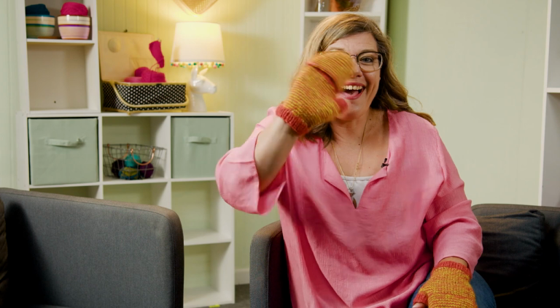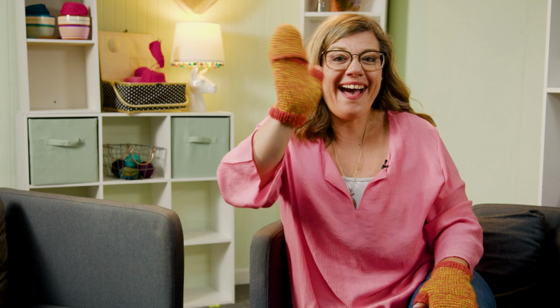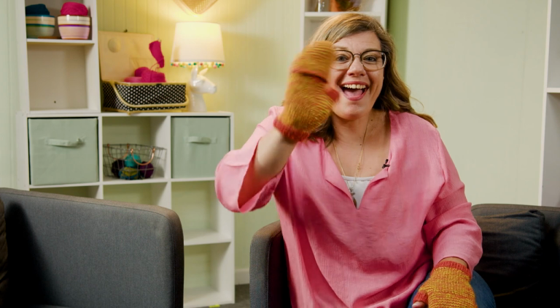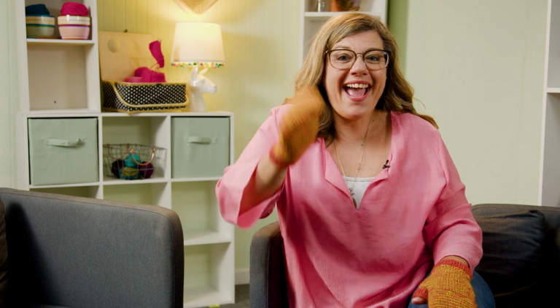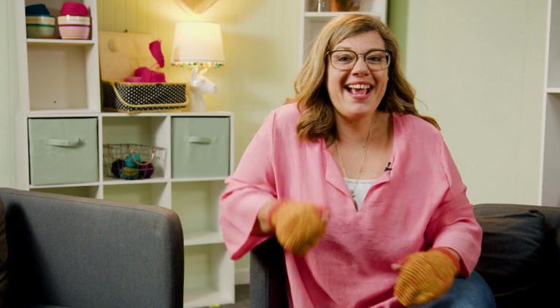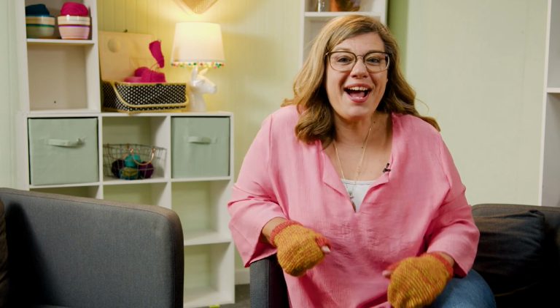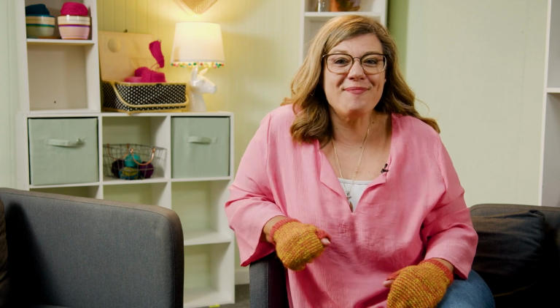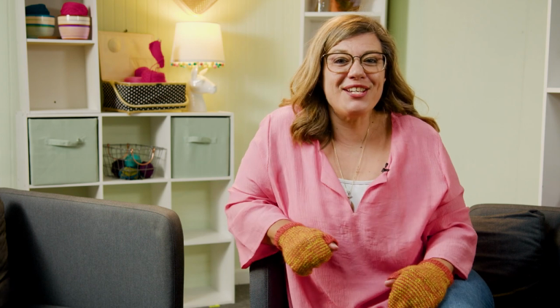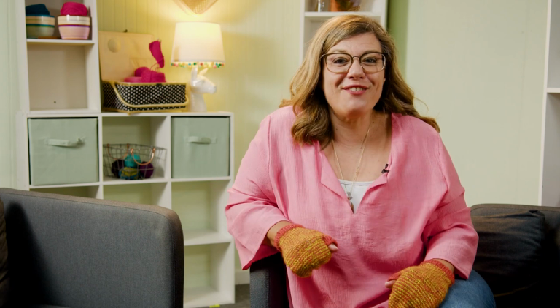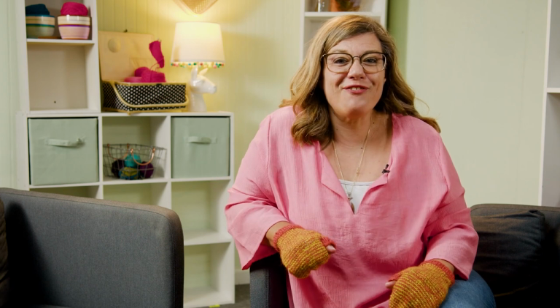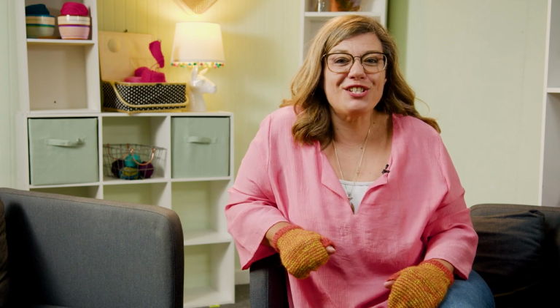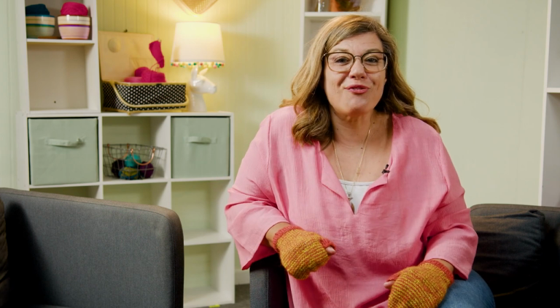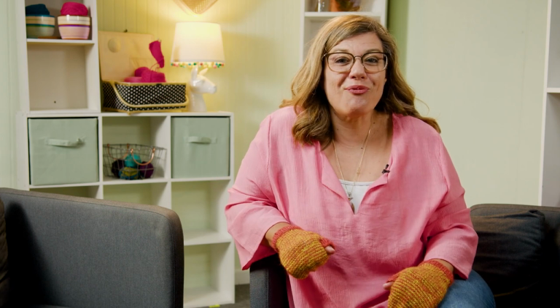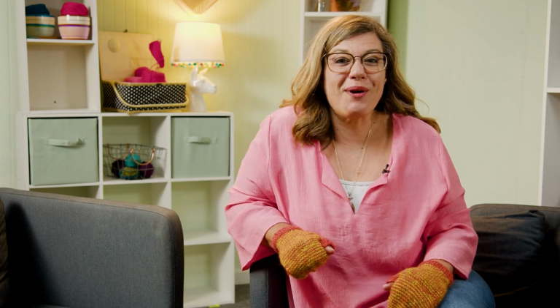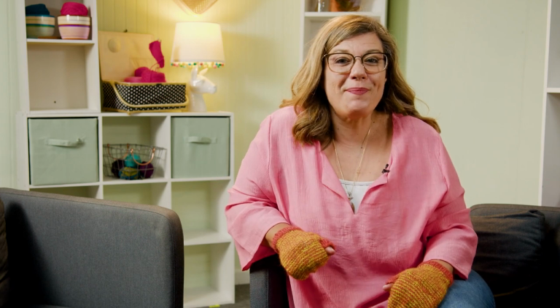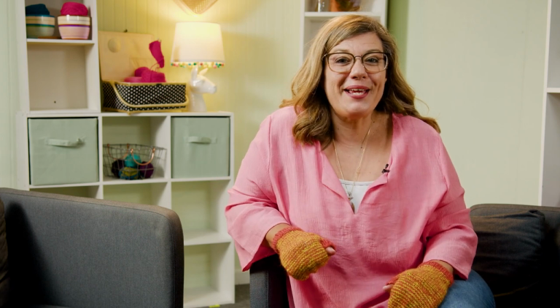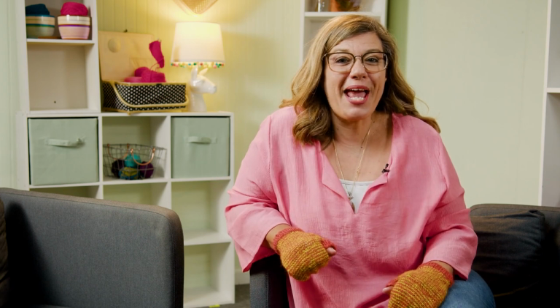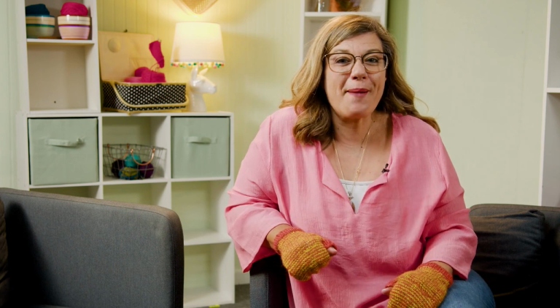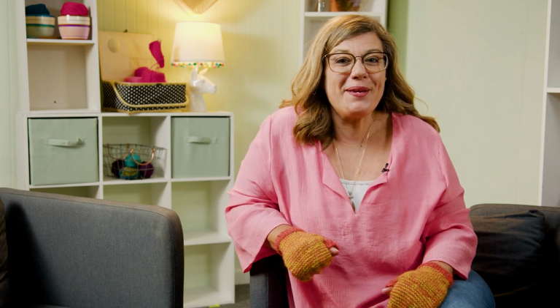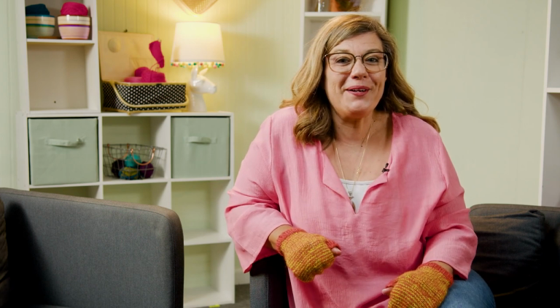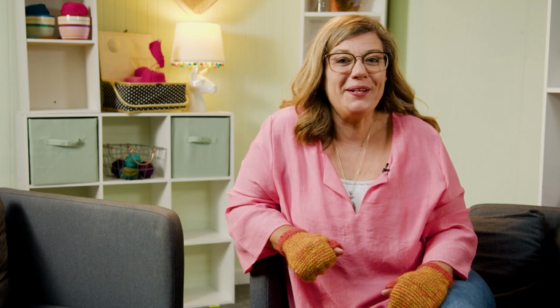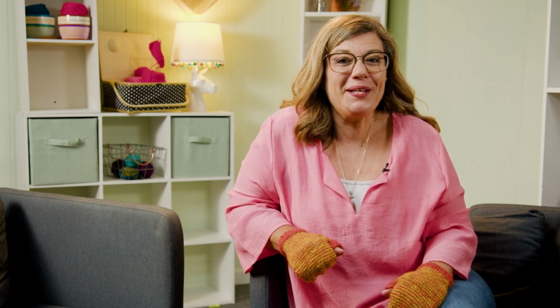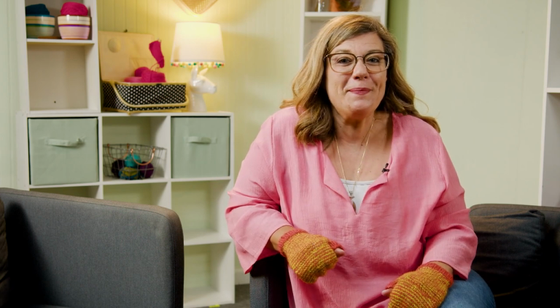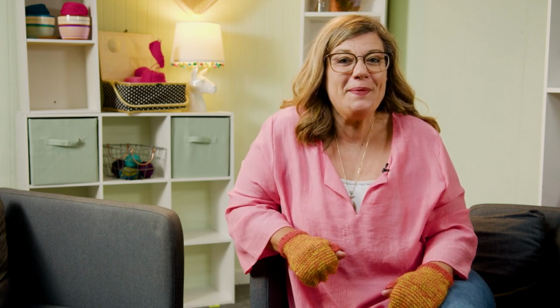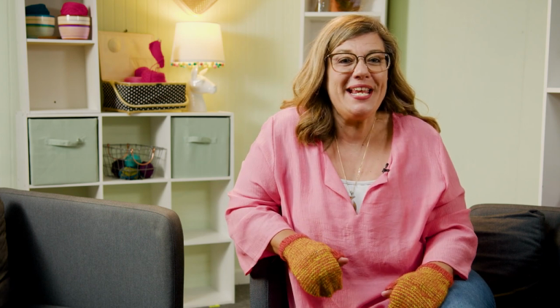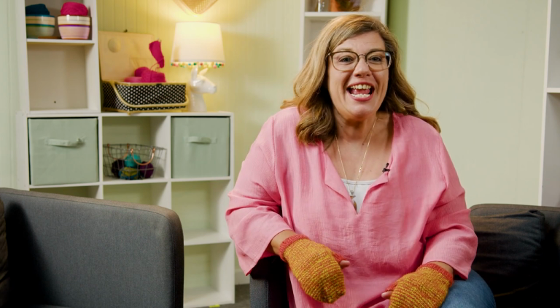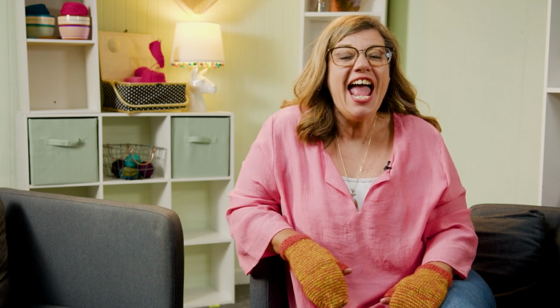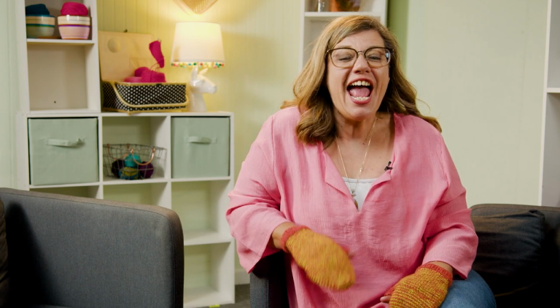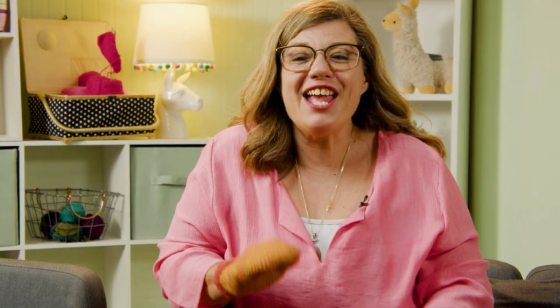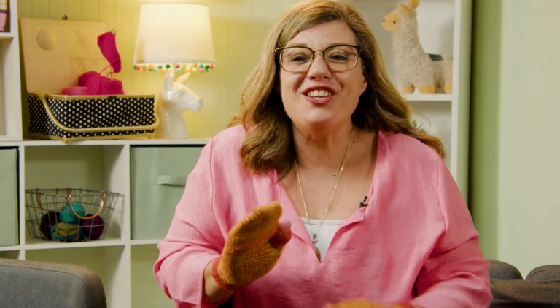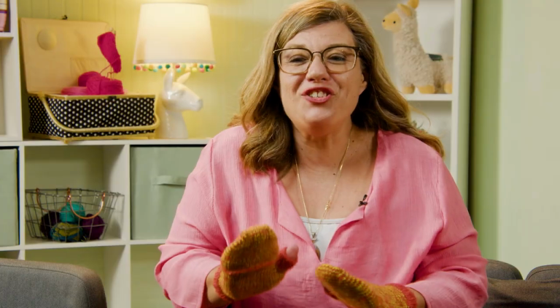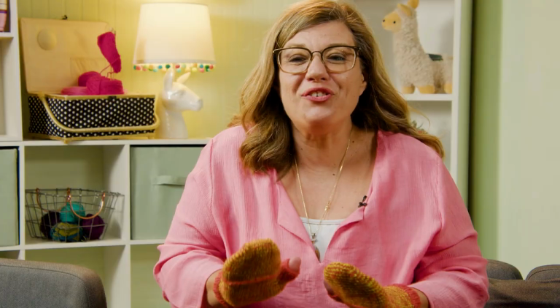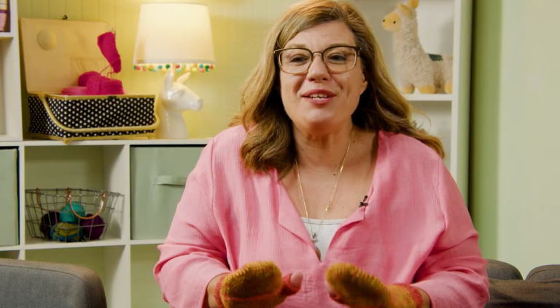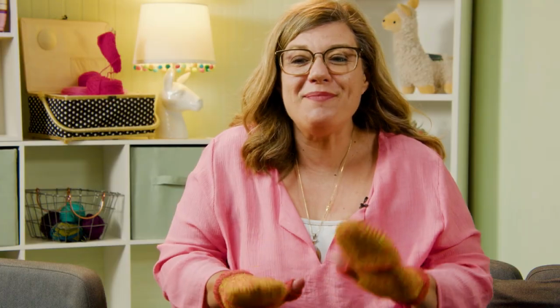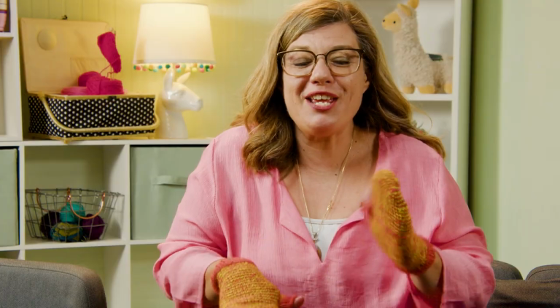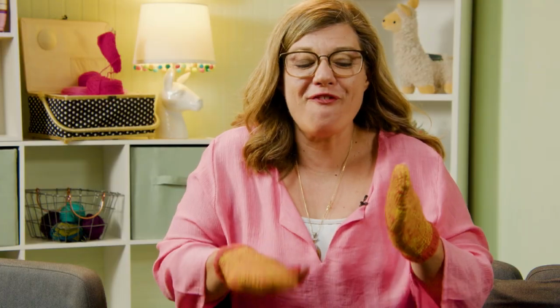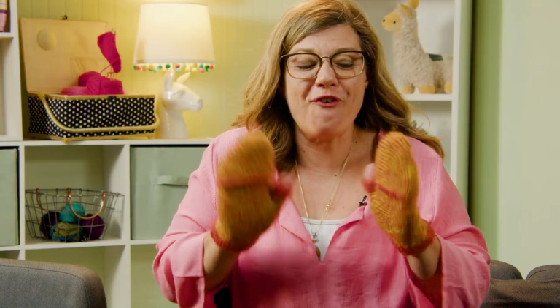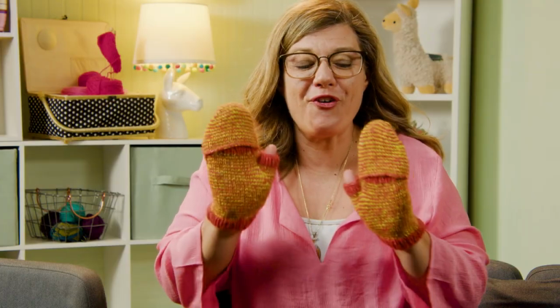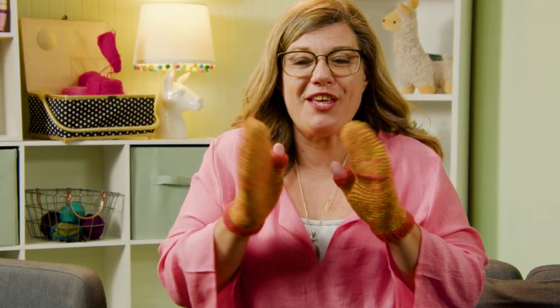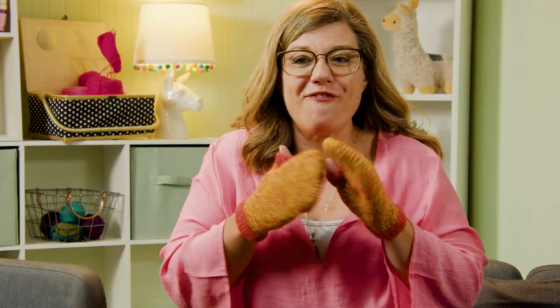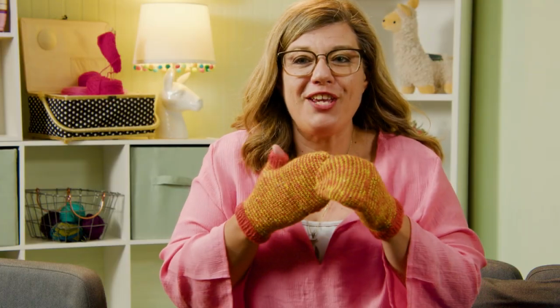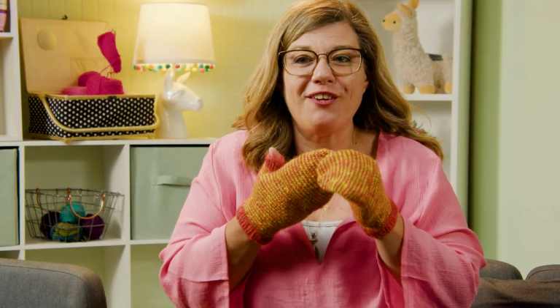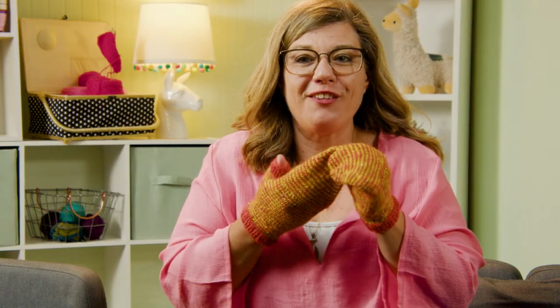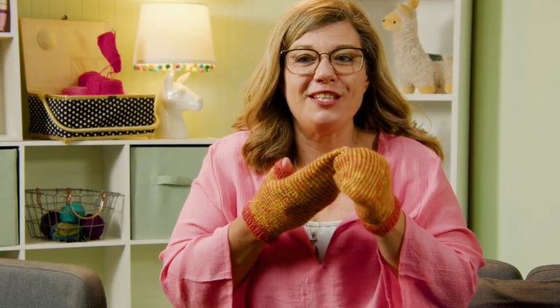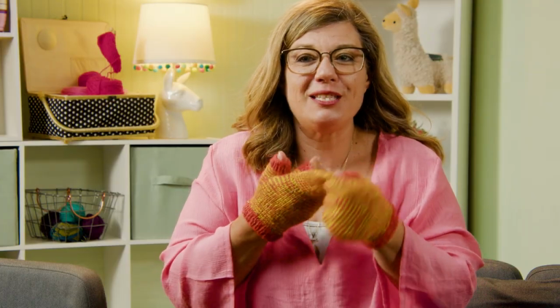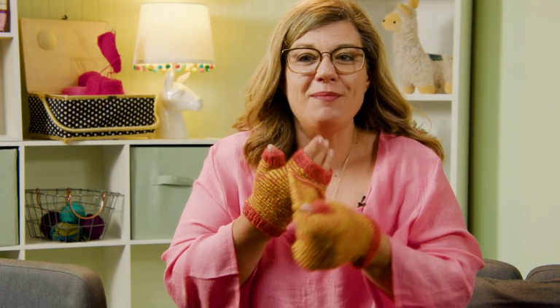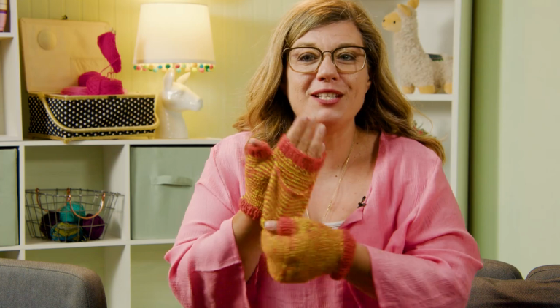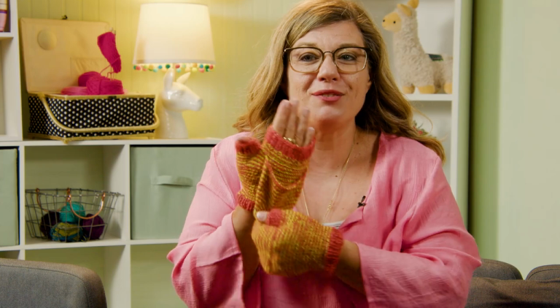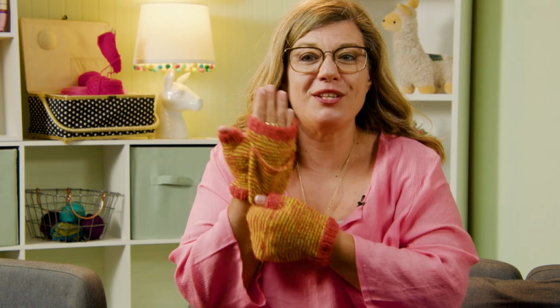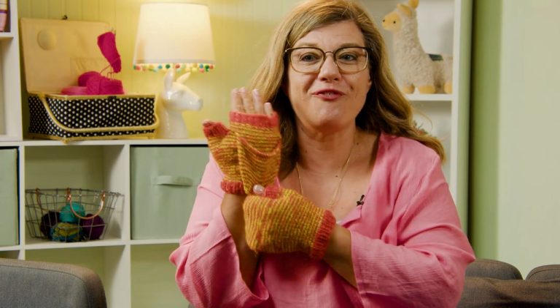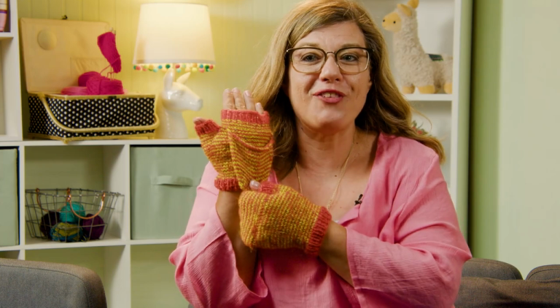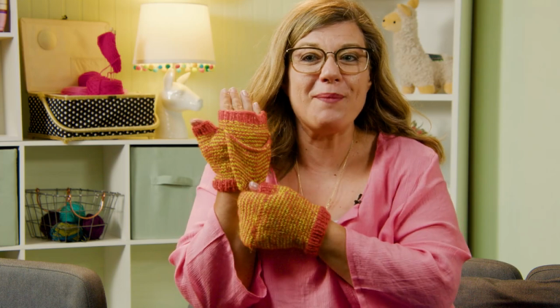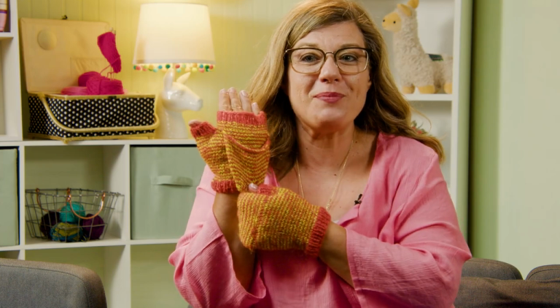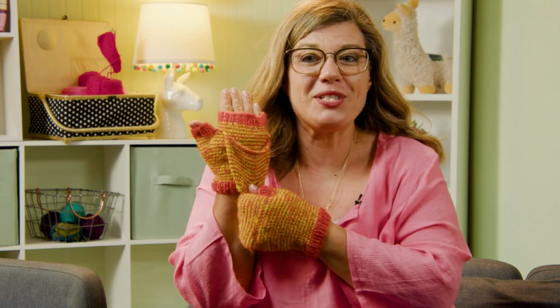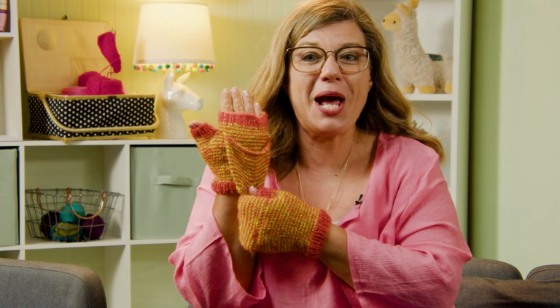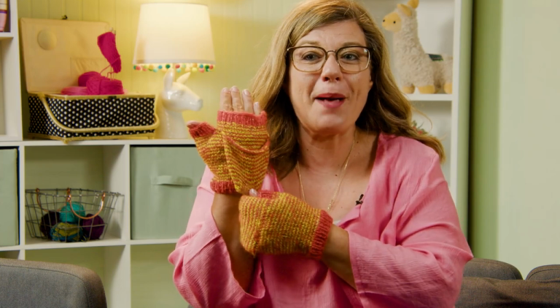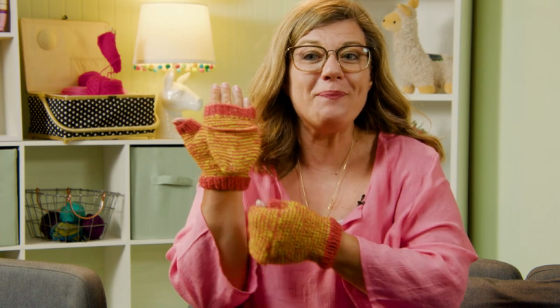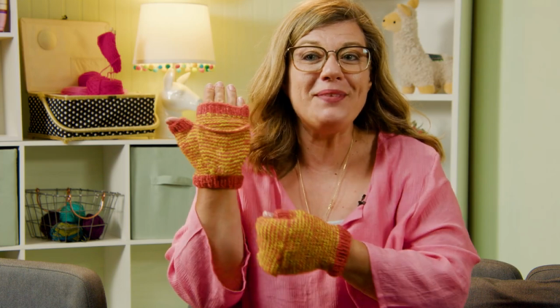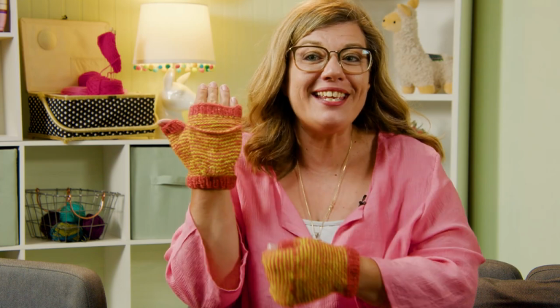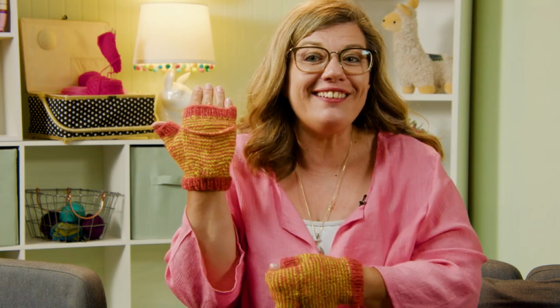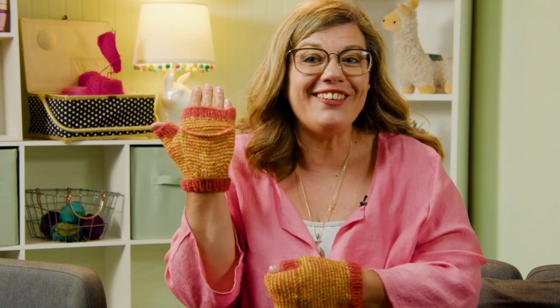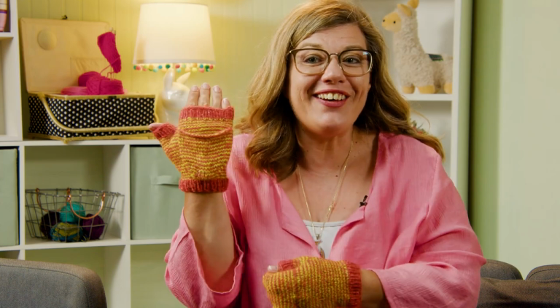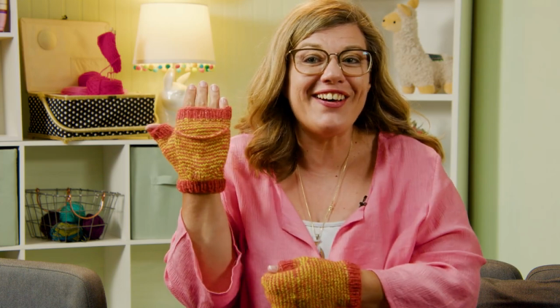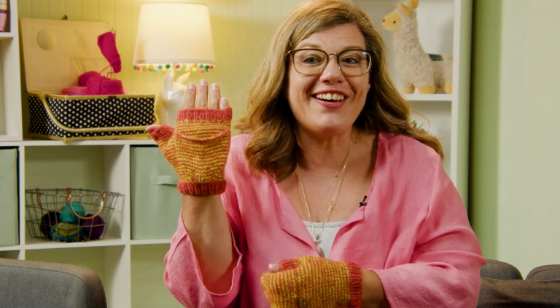Hi, I'm Jenny Fish with One Big Happy Yarn Company, and join me for the fingerless mitts with flip-top knit-along.